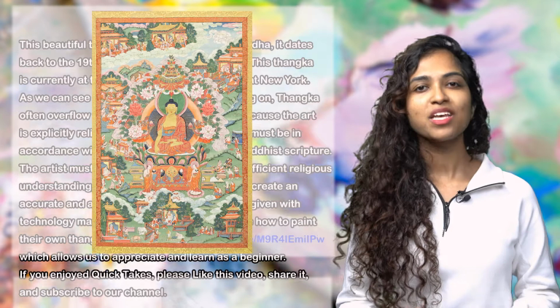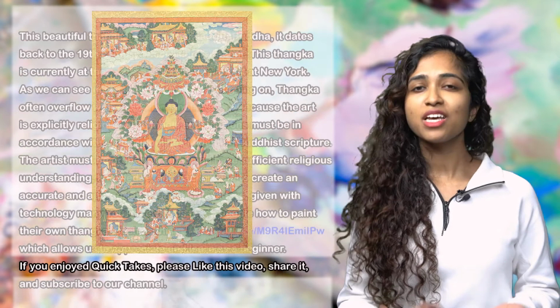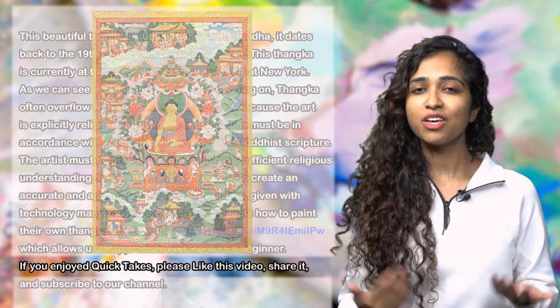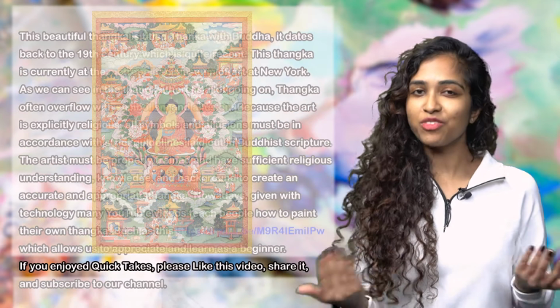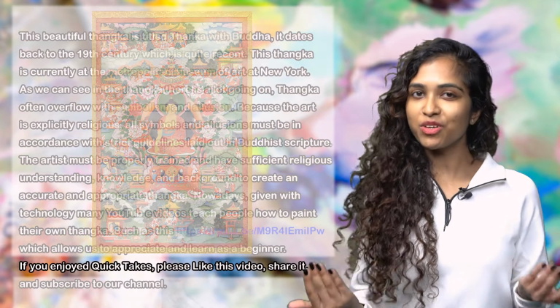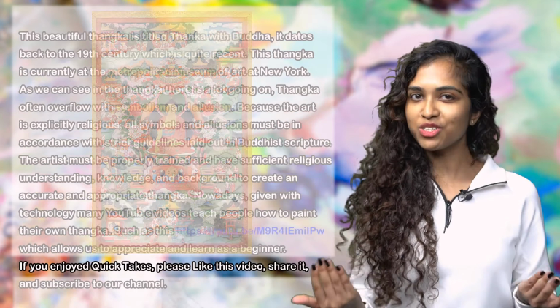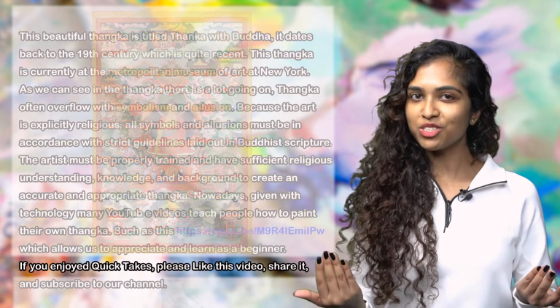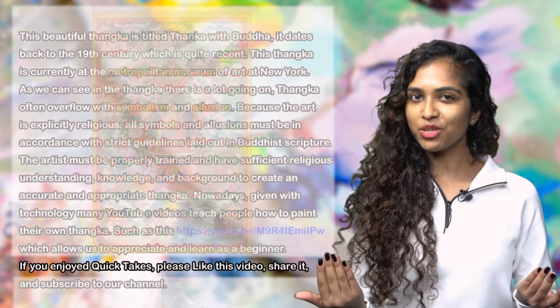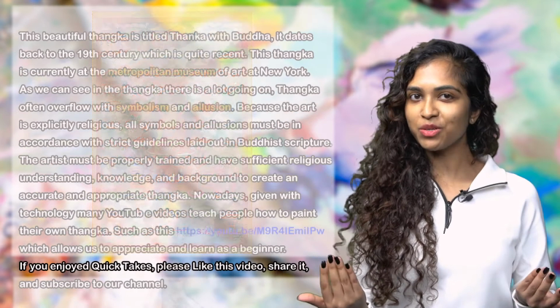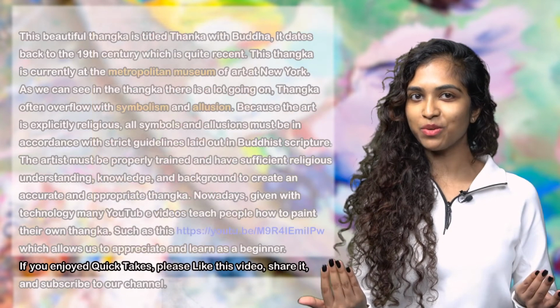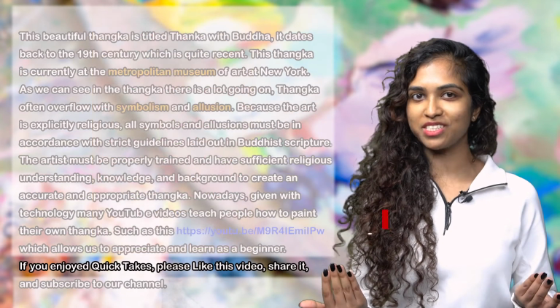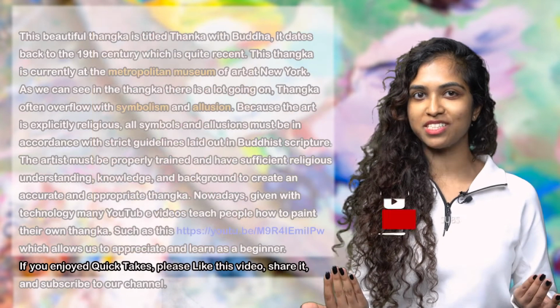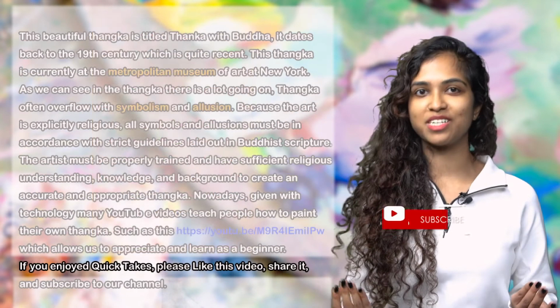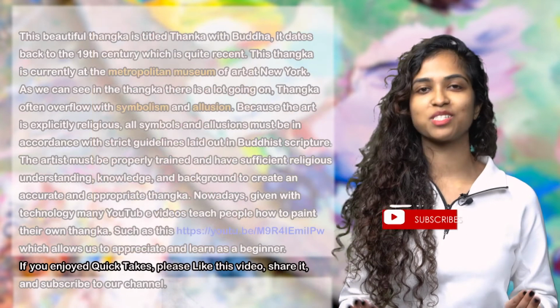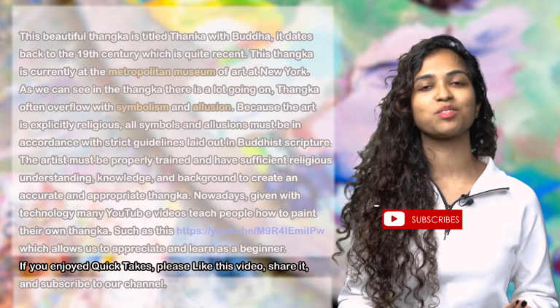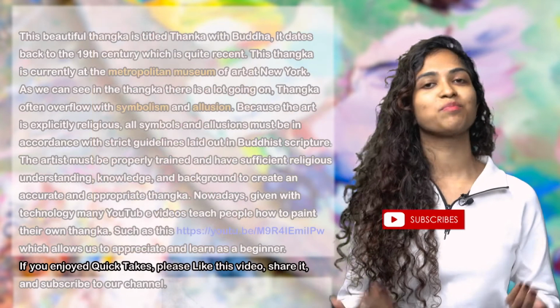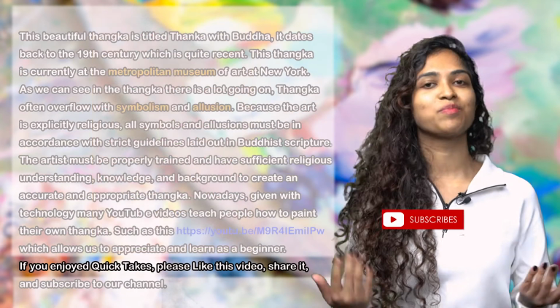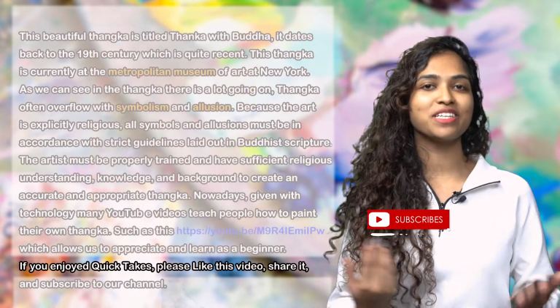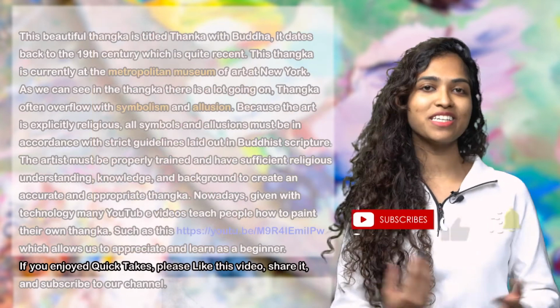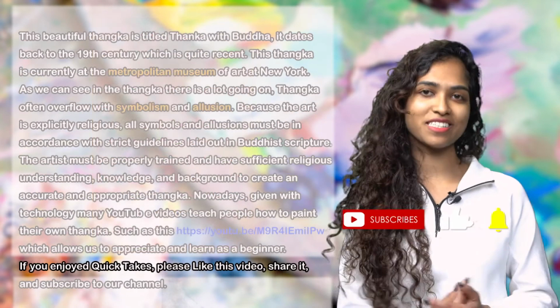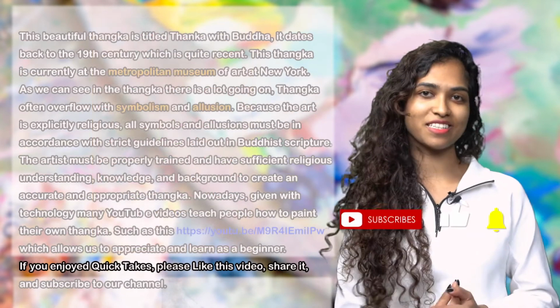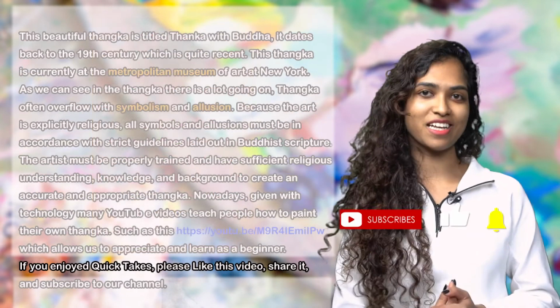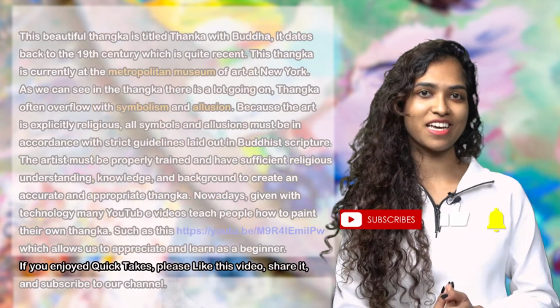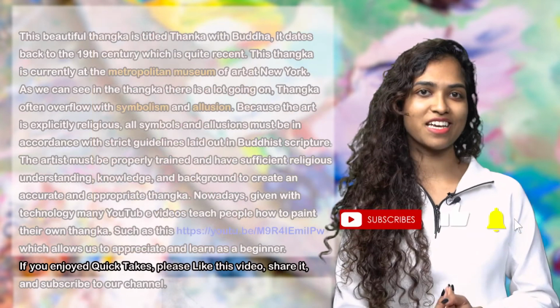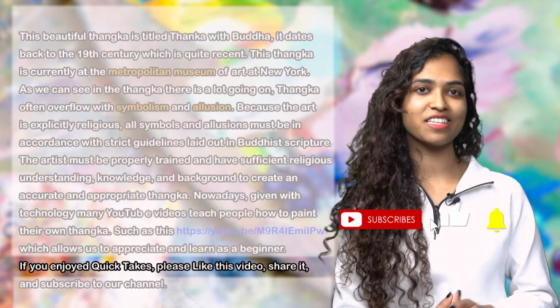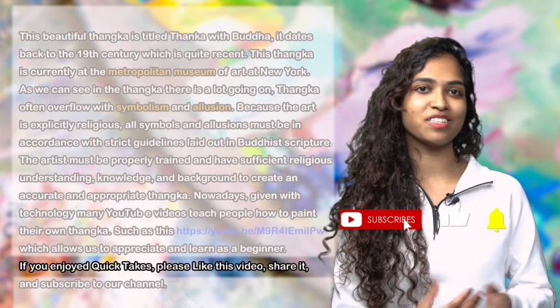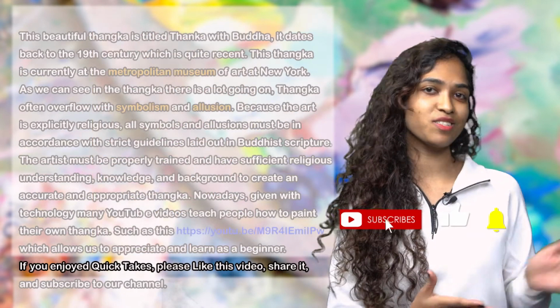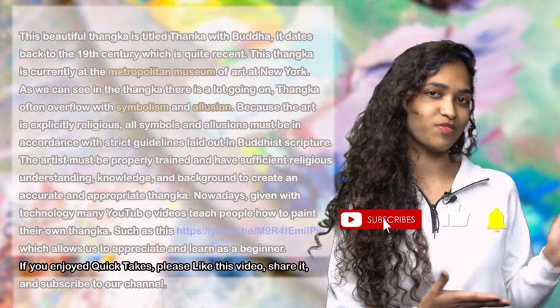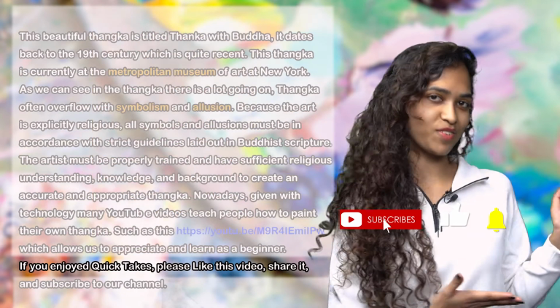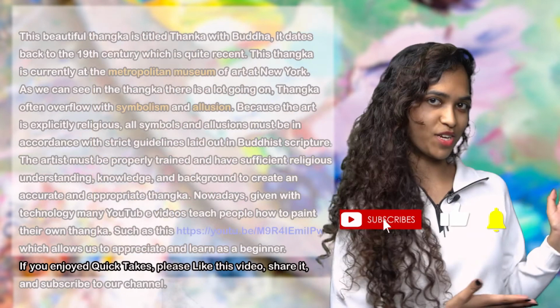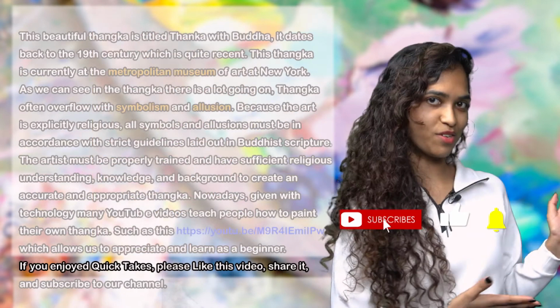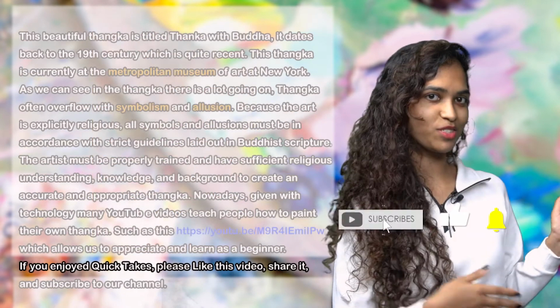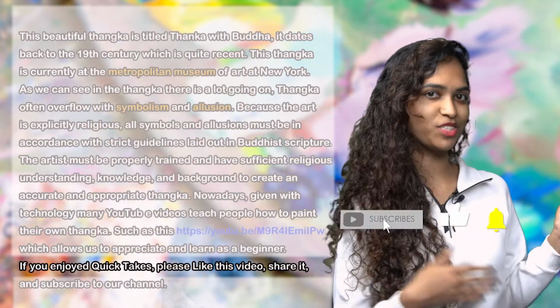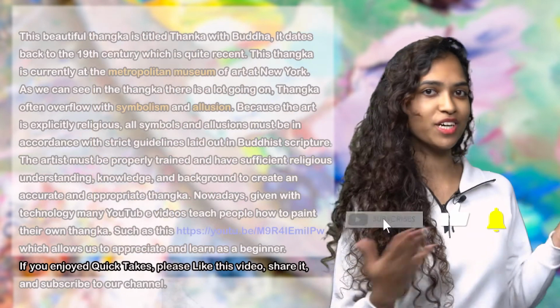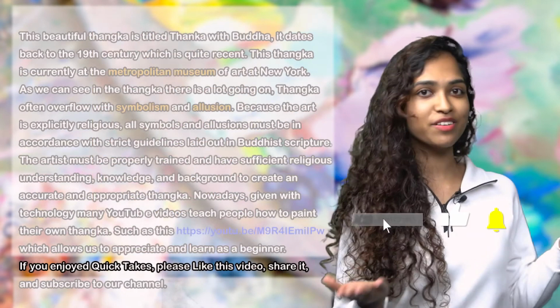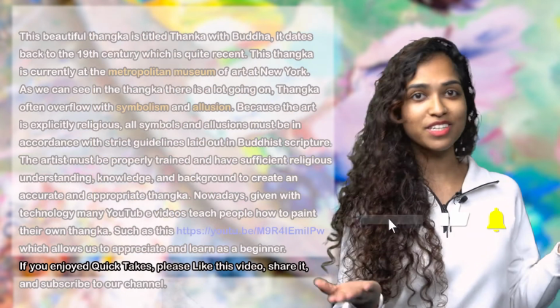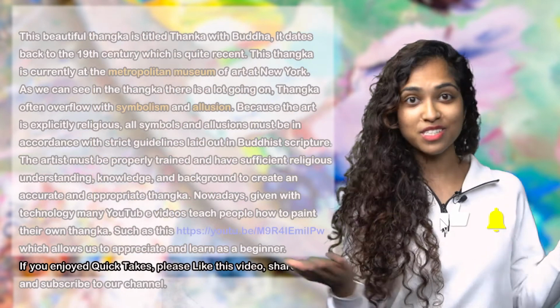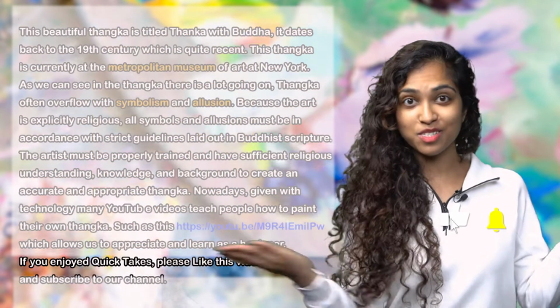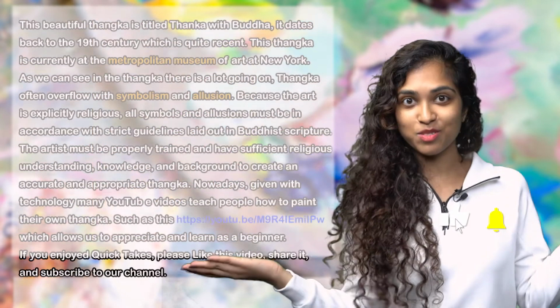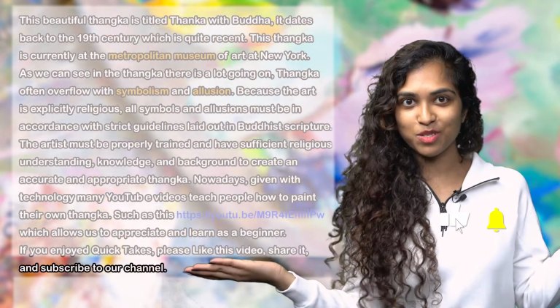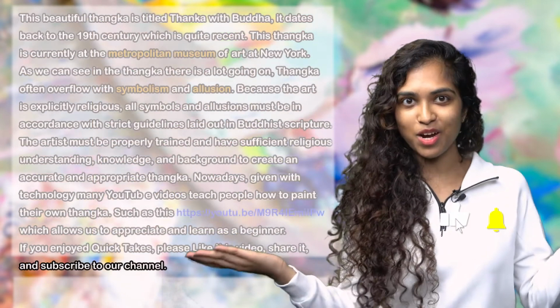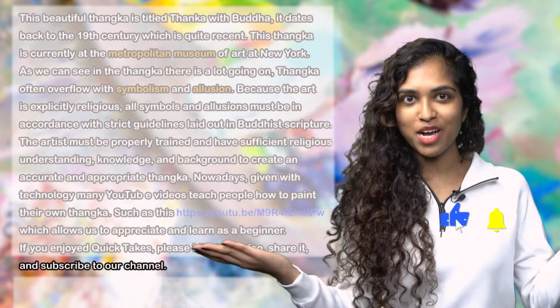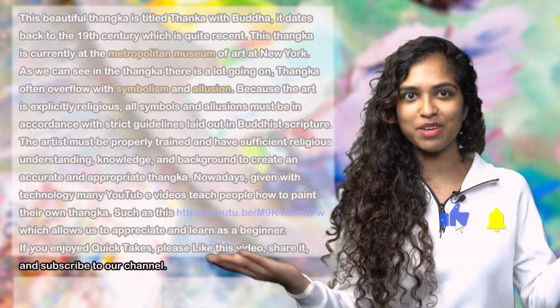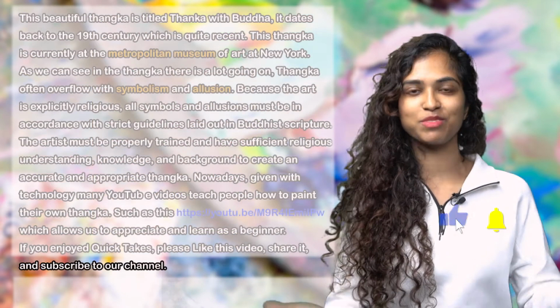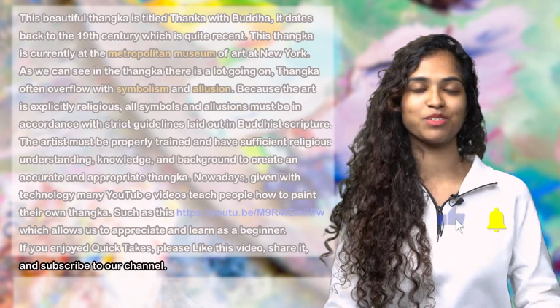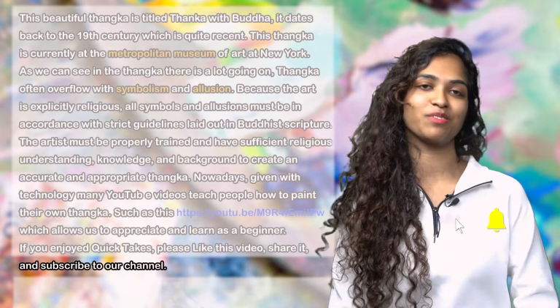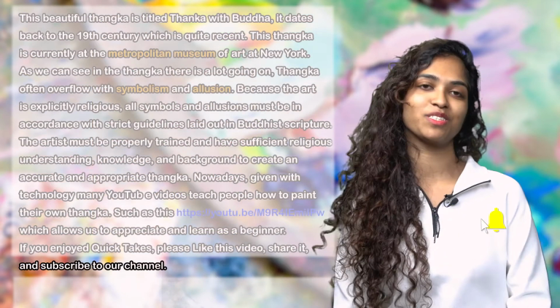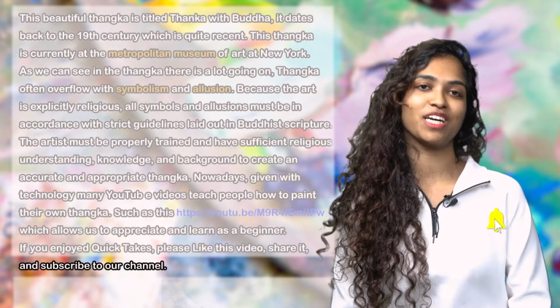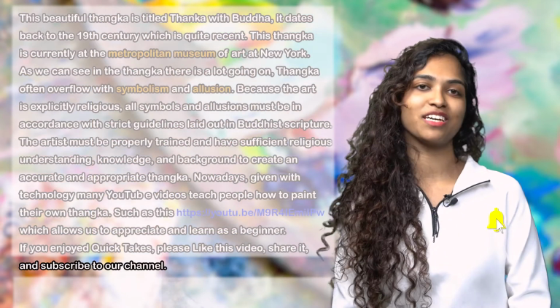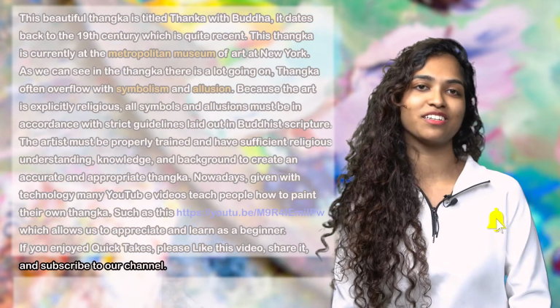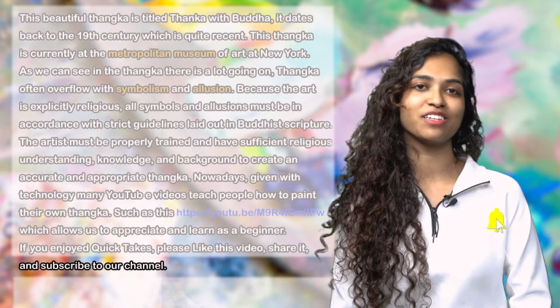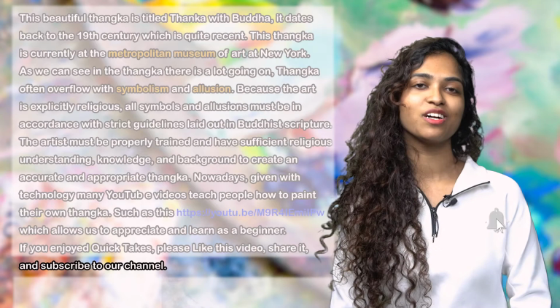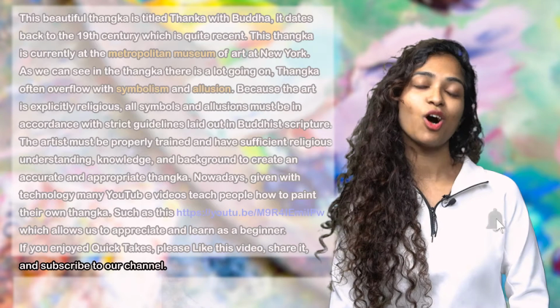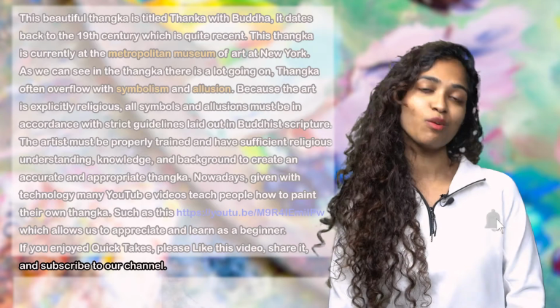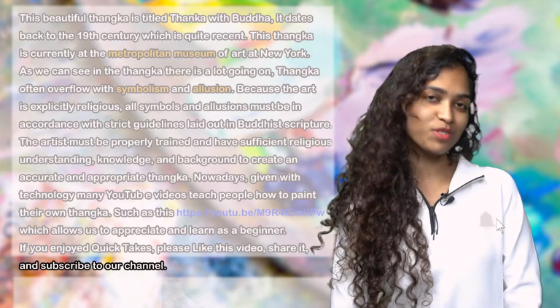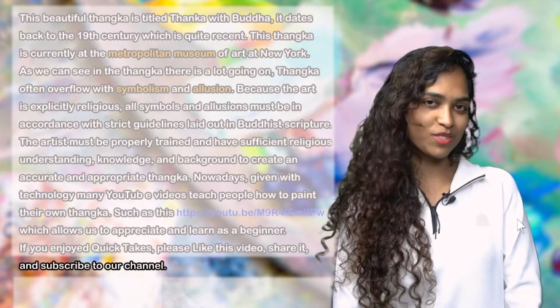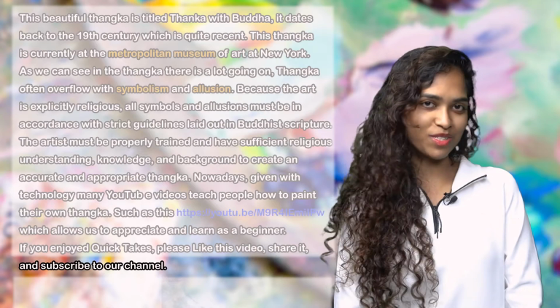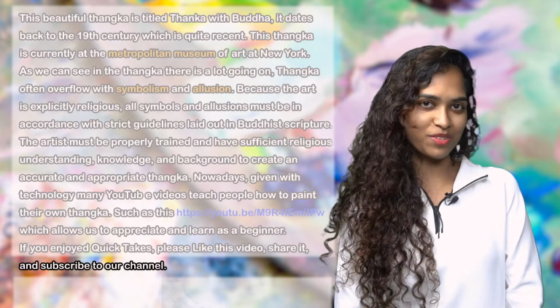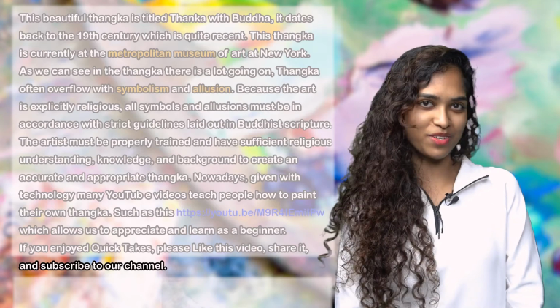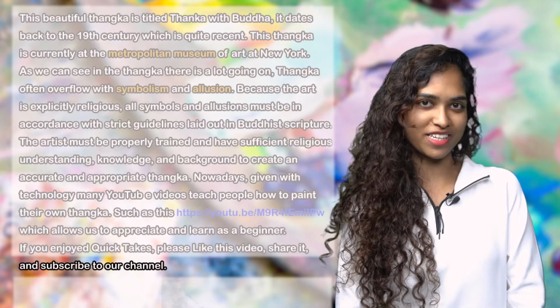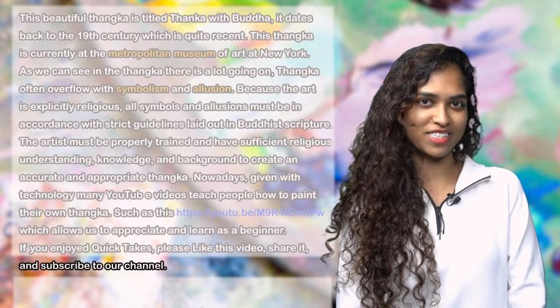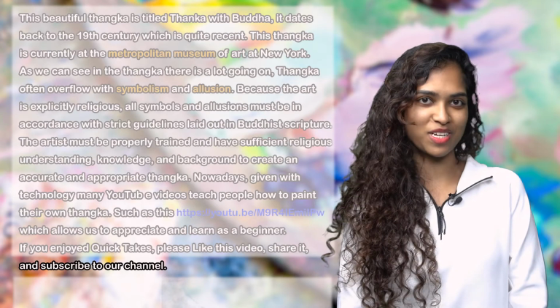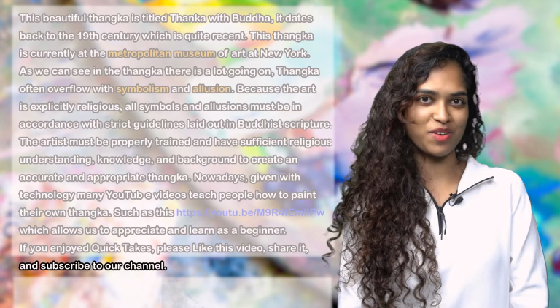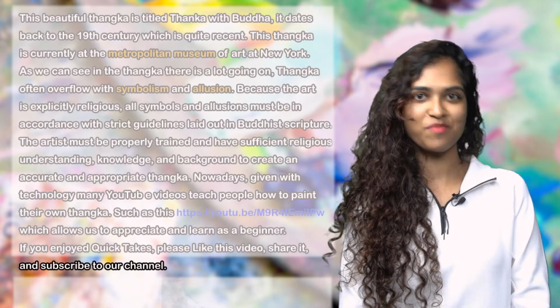If you enjoy Quick Takes, please like this video, share it, and subscribe to our channel. Hope to see you next time.